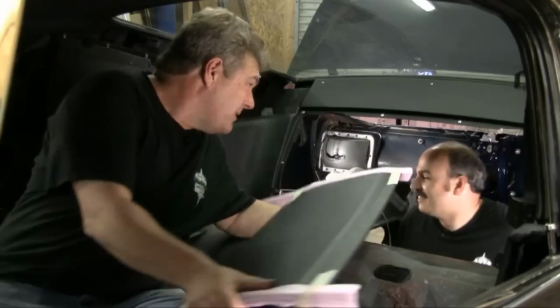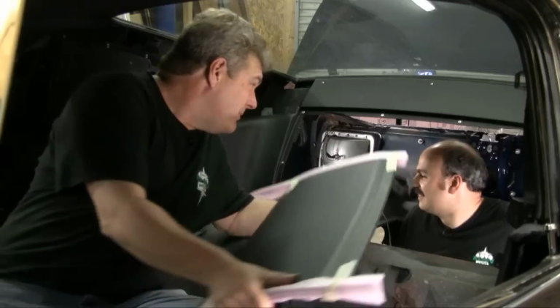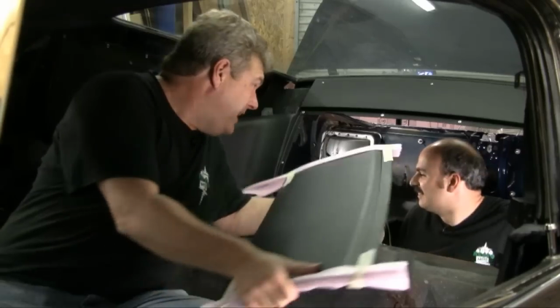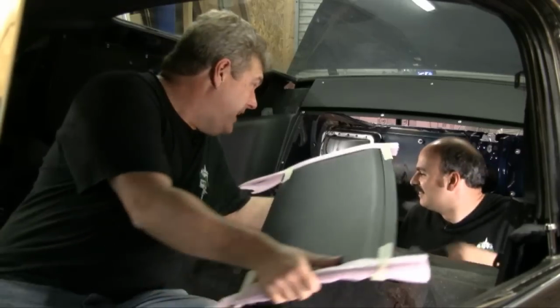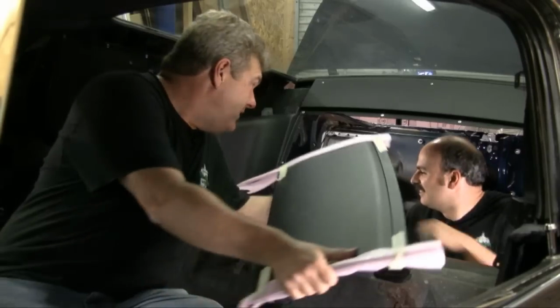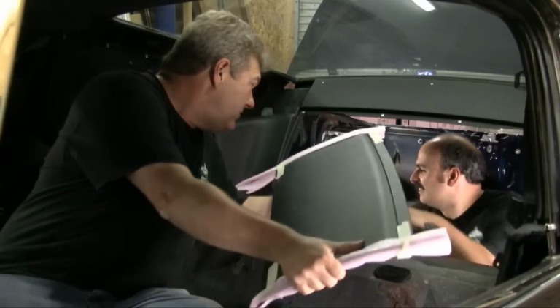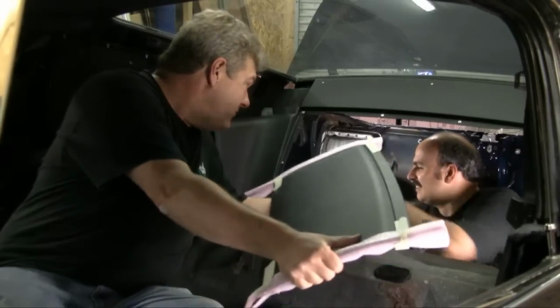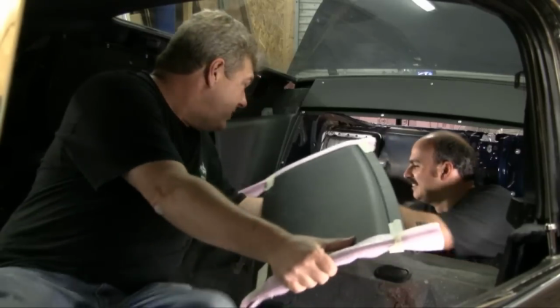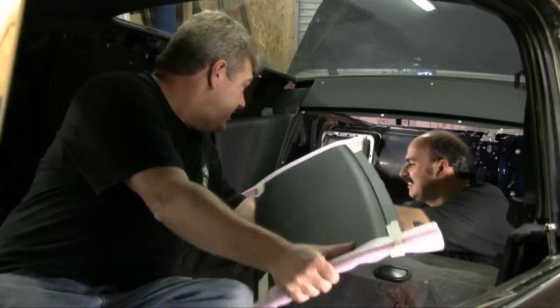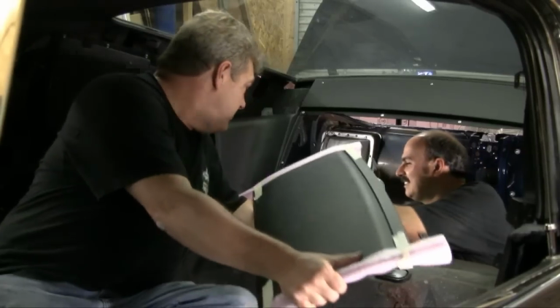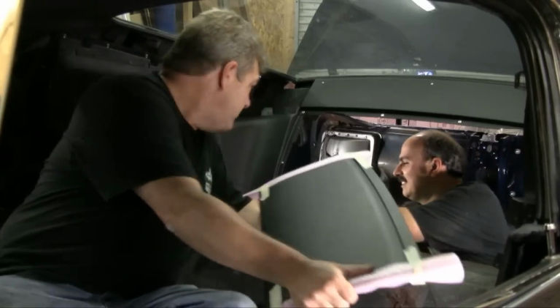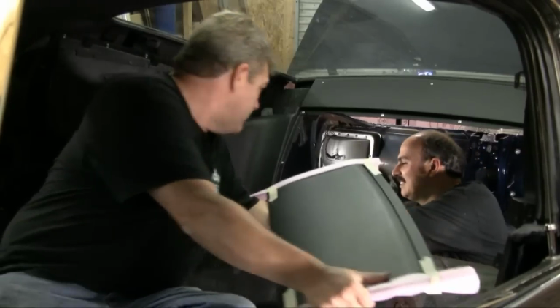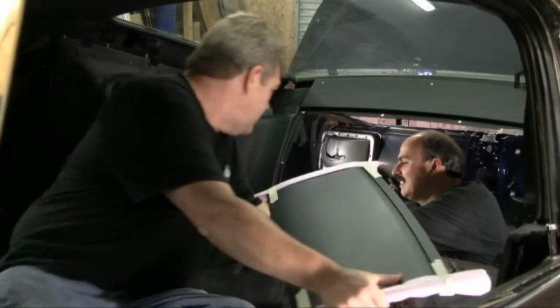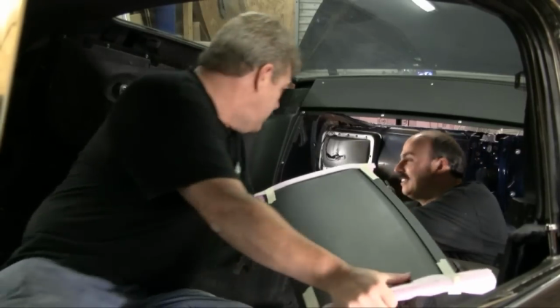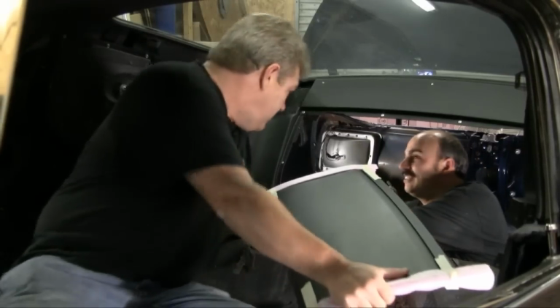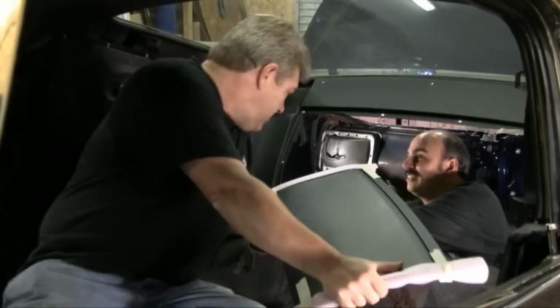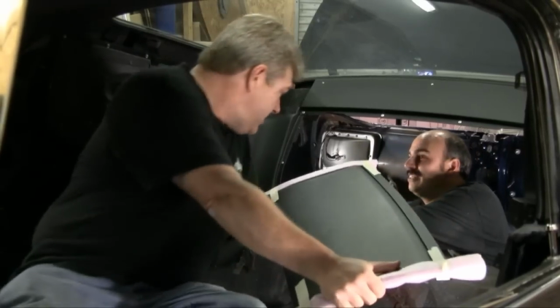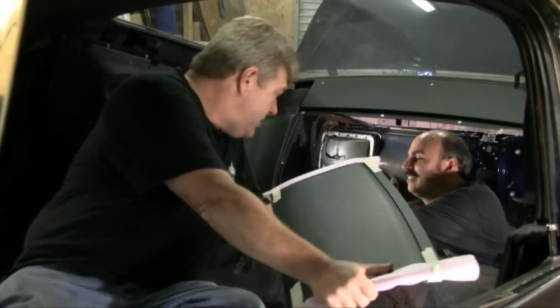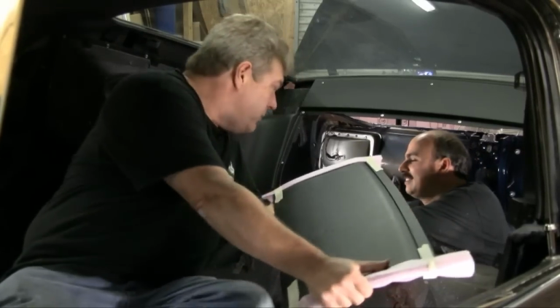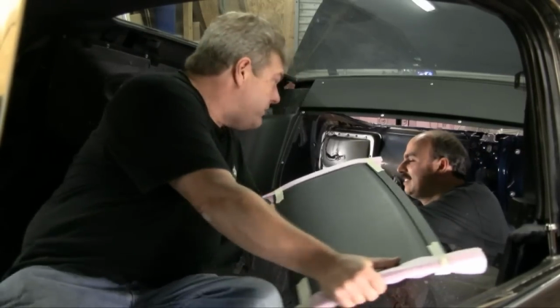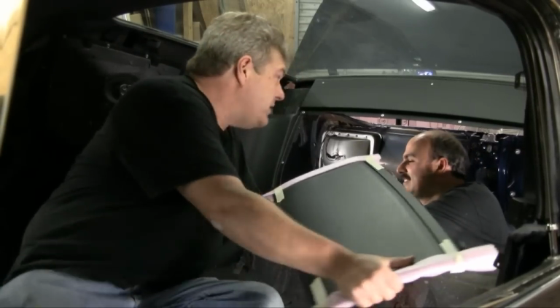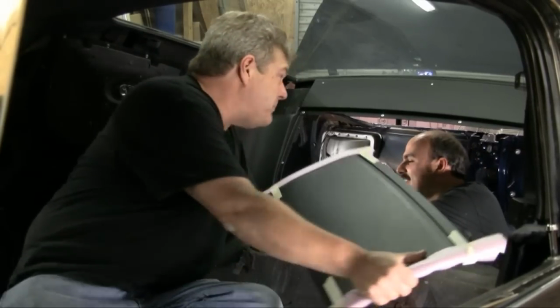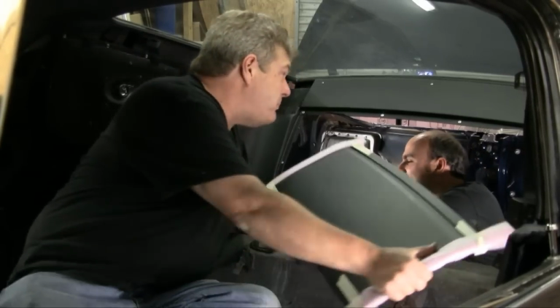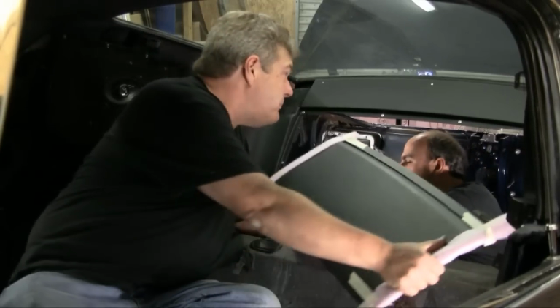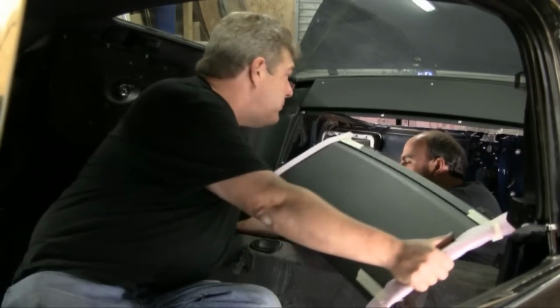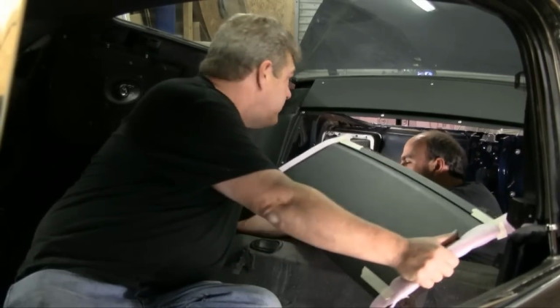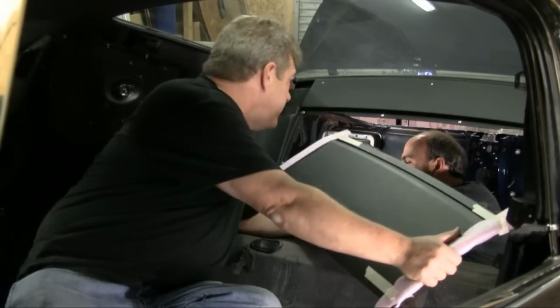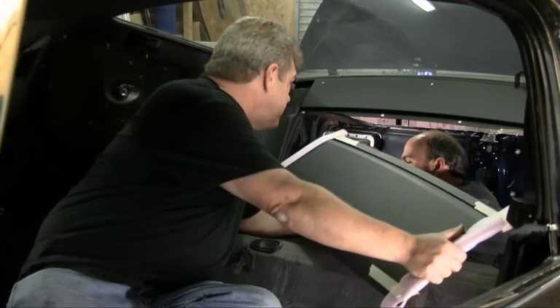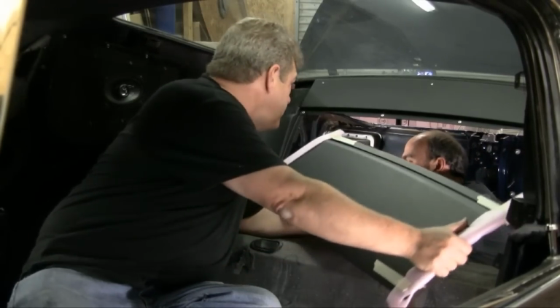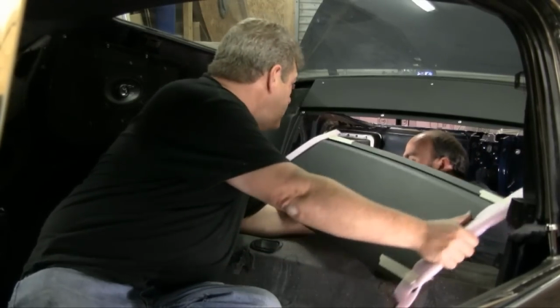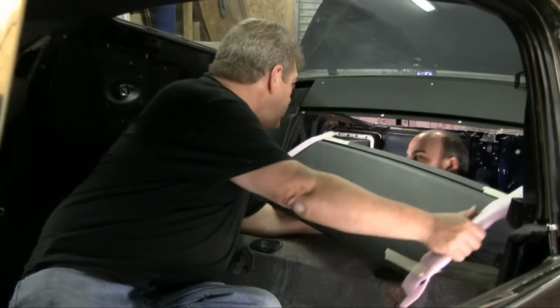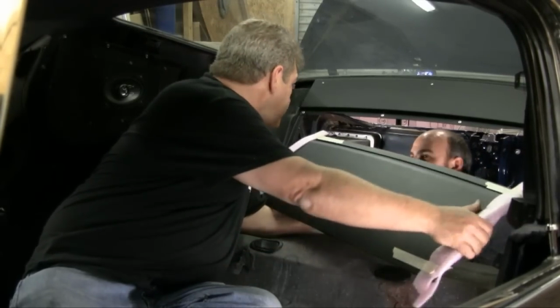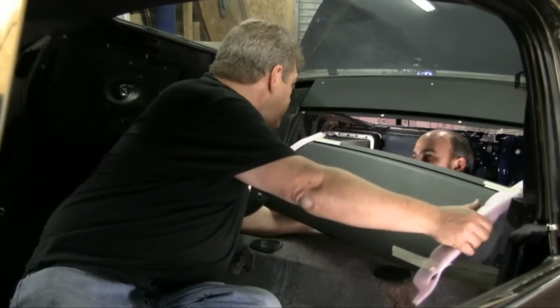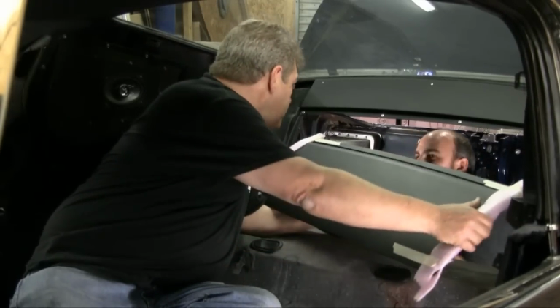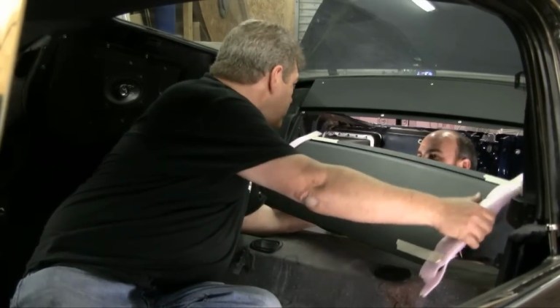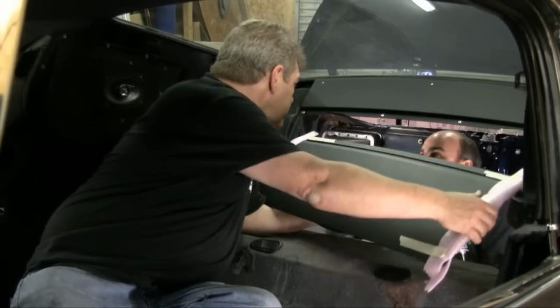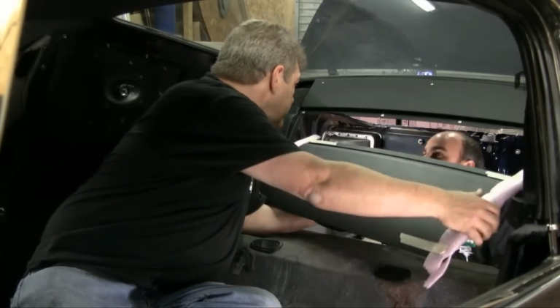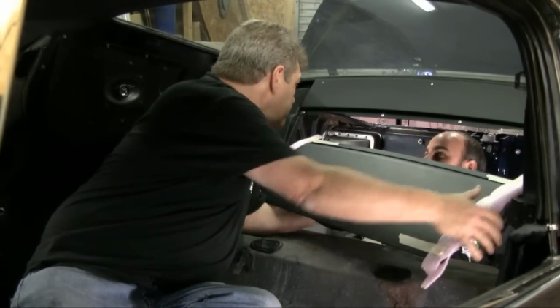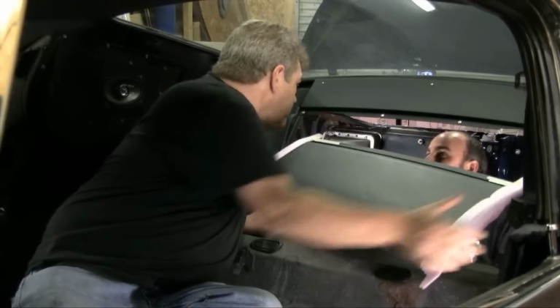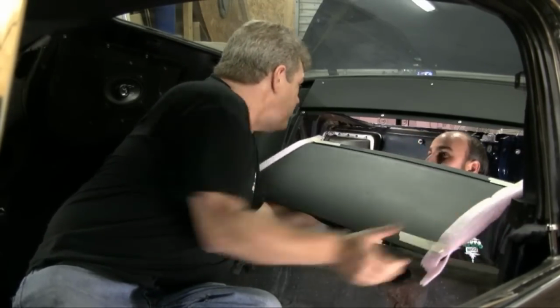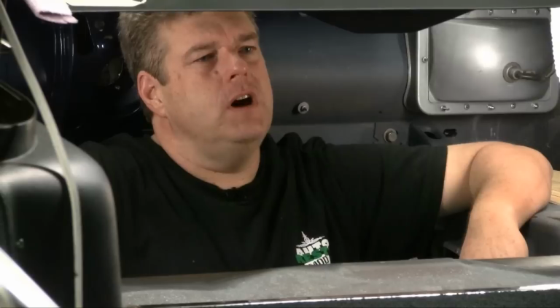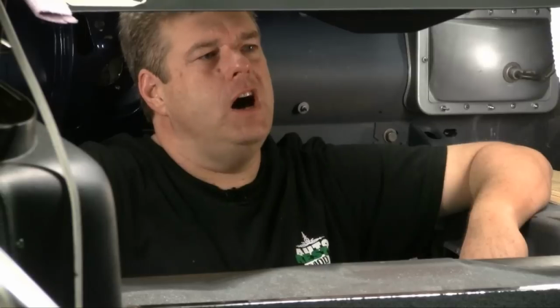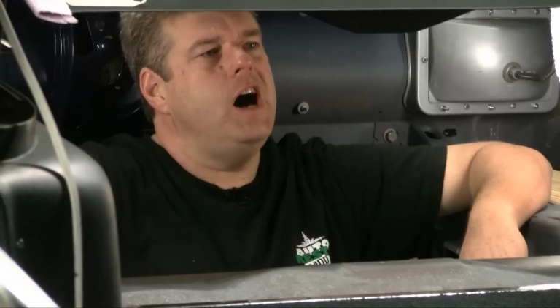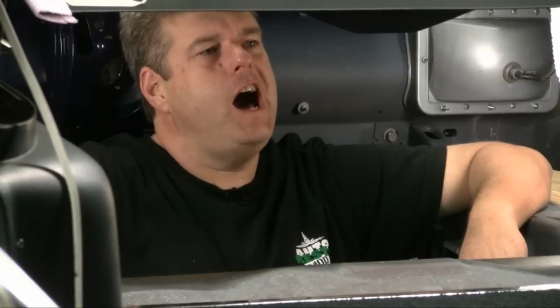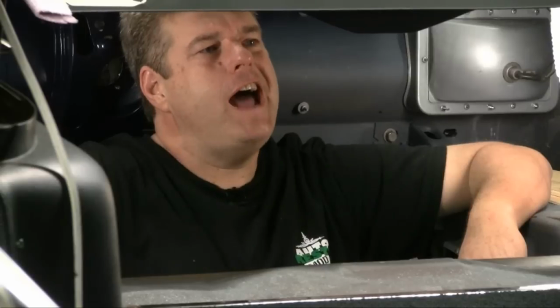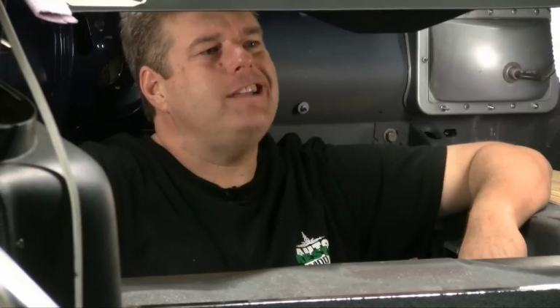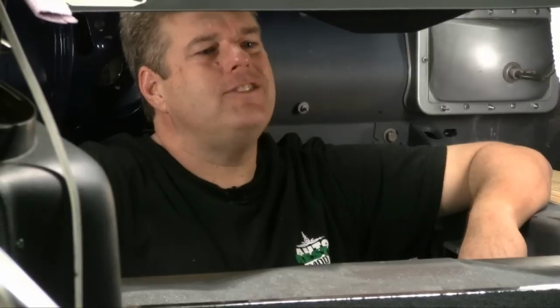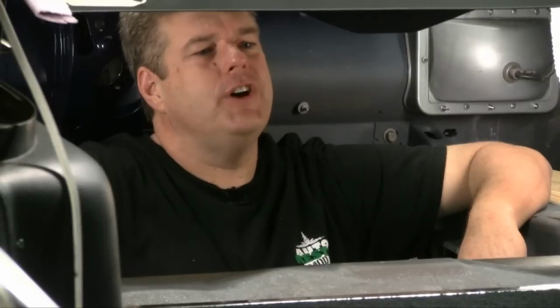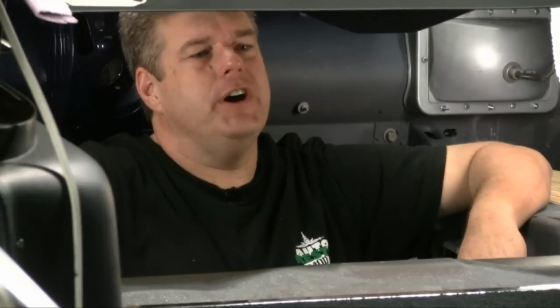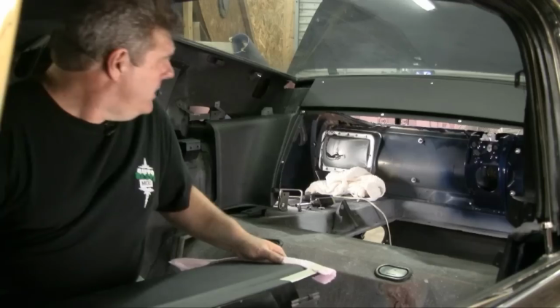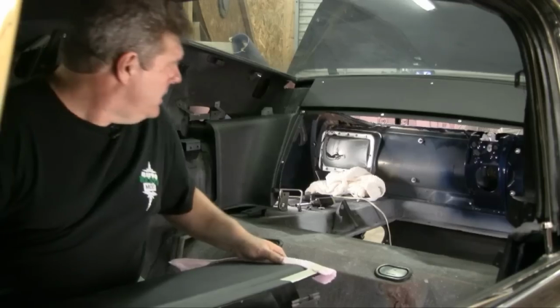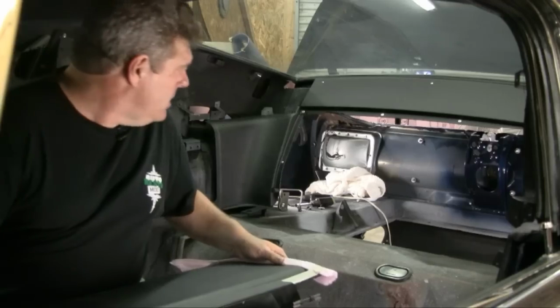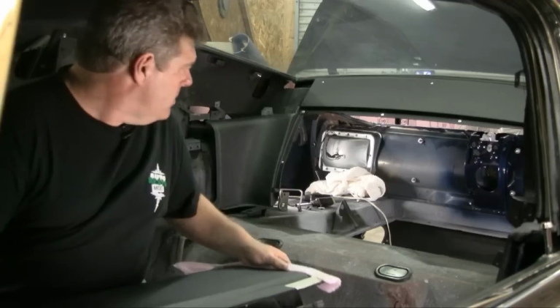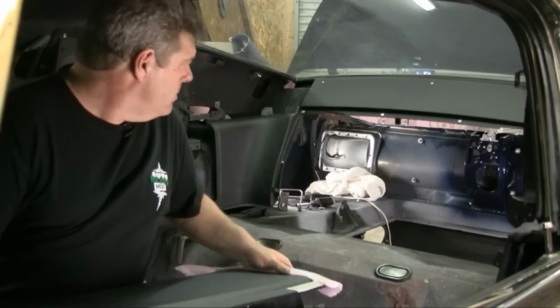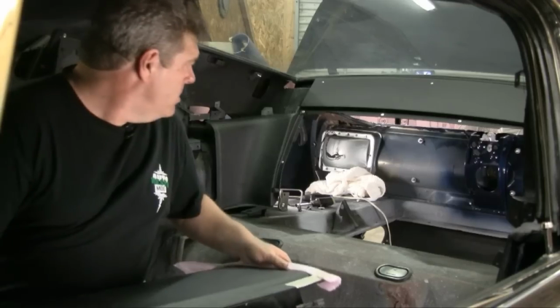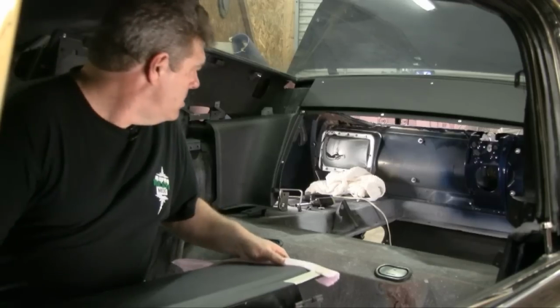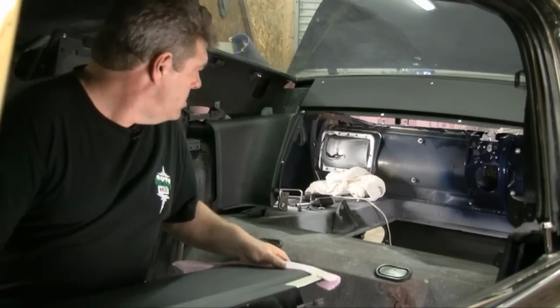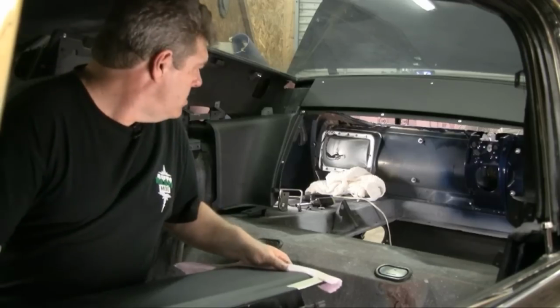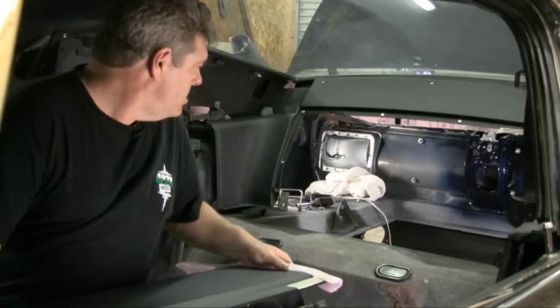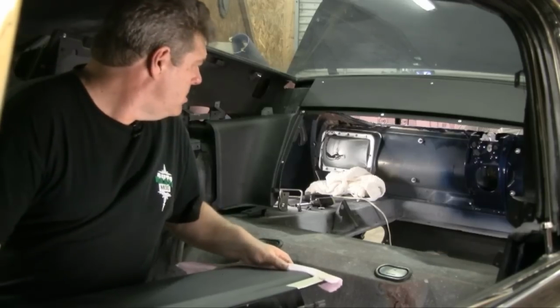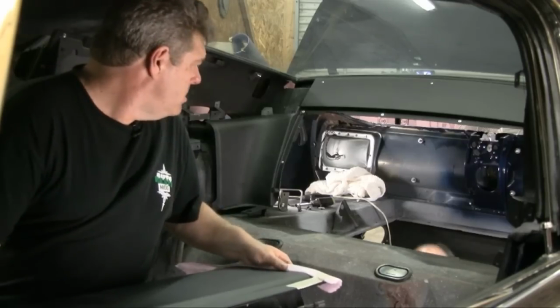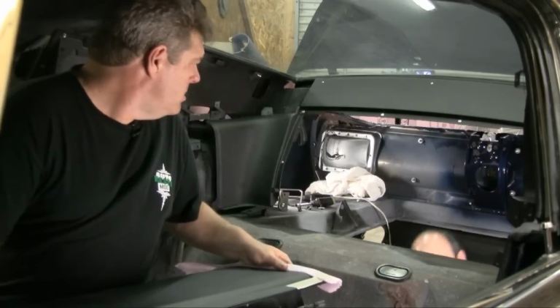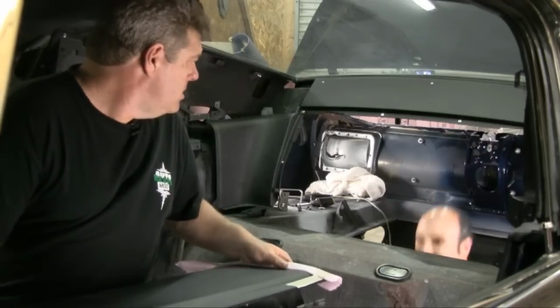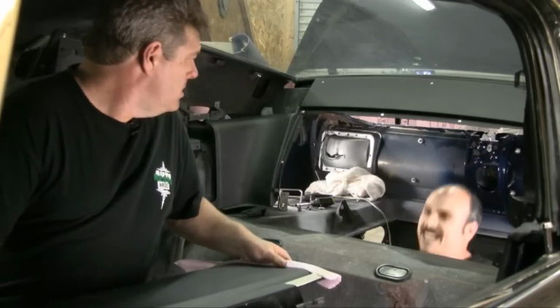This week on Auto Resto Mod, we show how to install the fold down into your car, Jeff wants a hot tub, and Vinnie toasters Jeff.